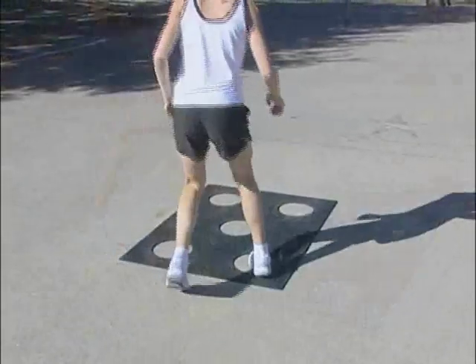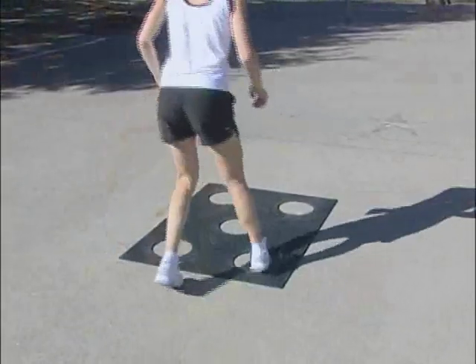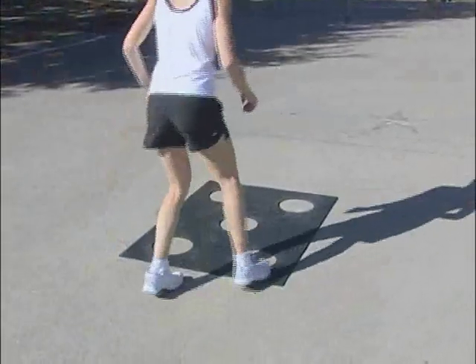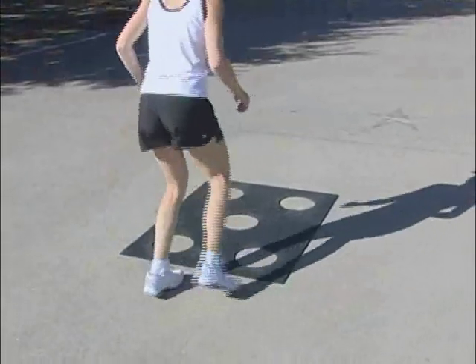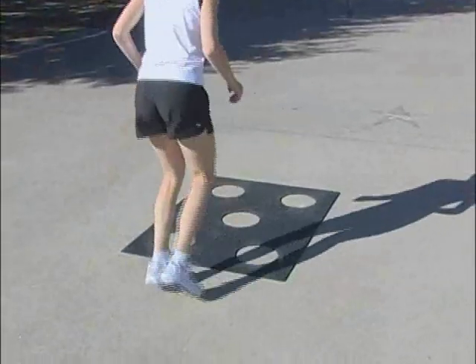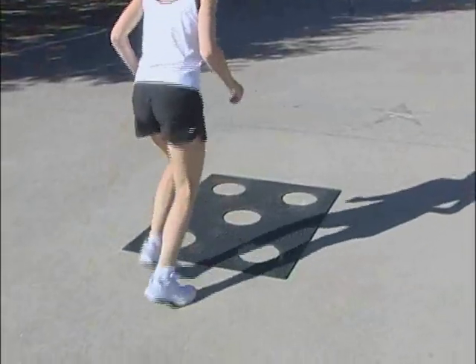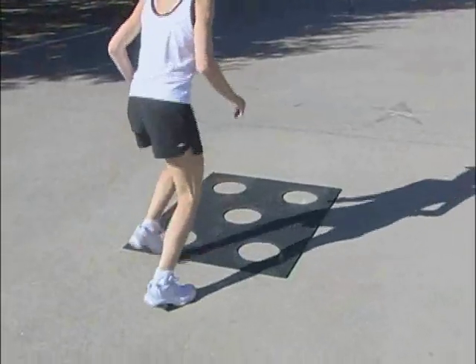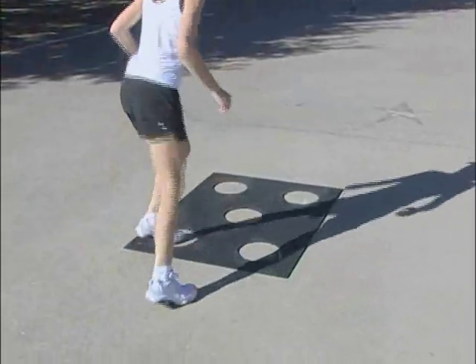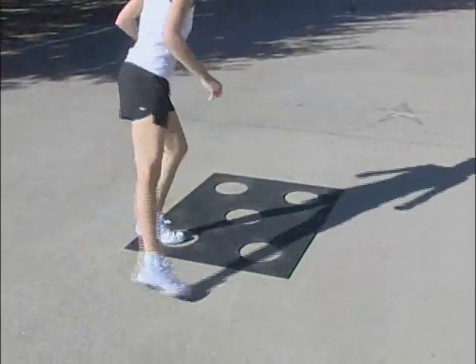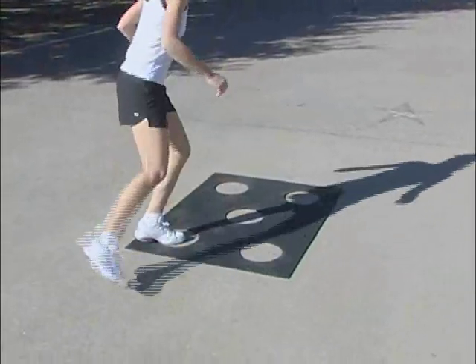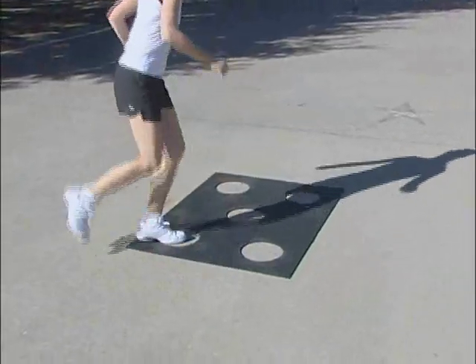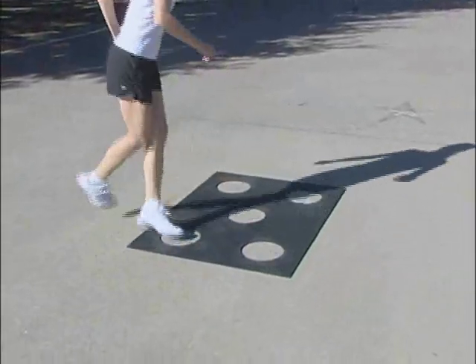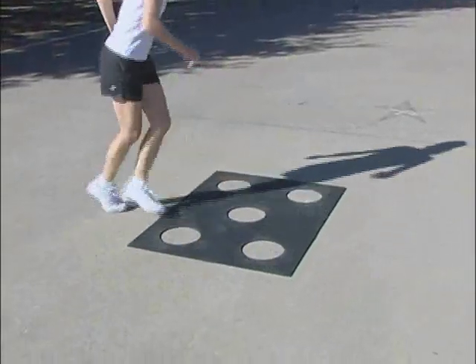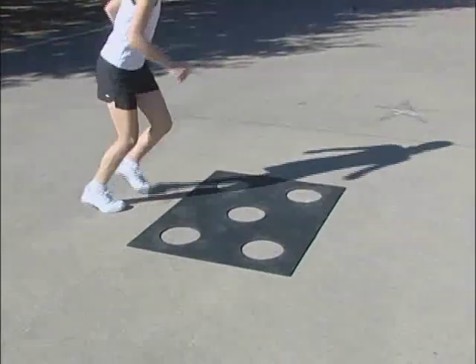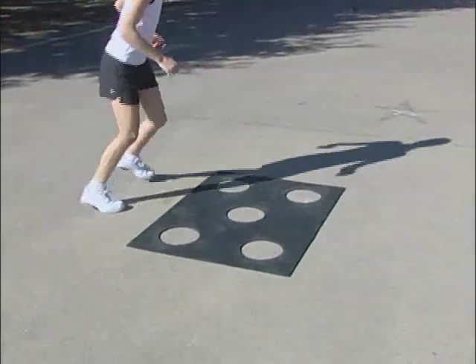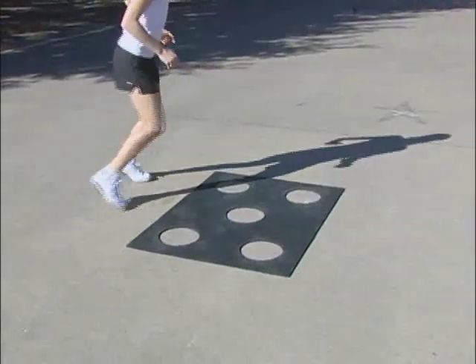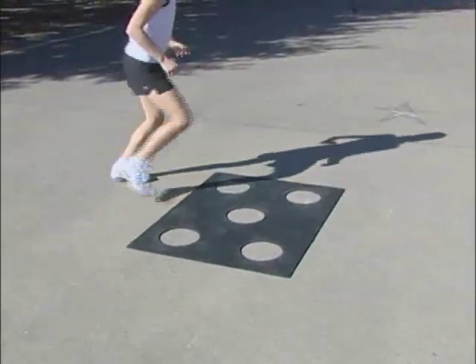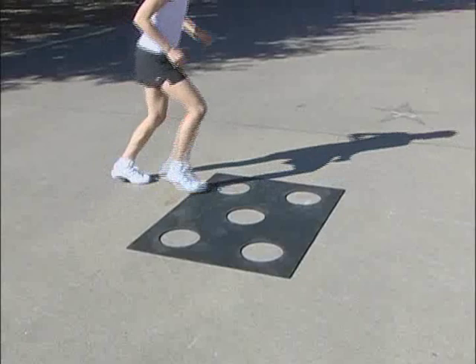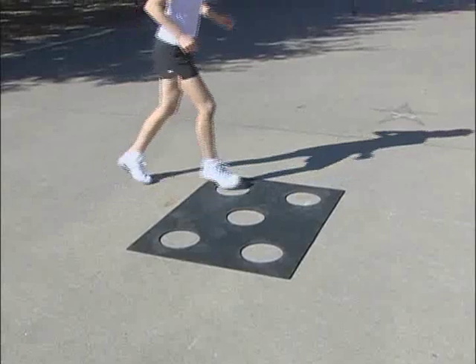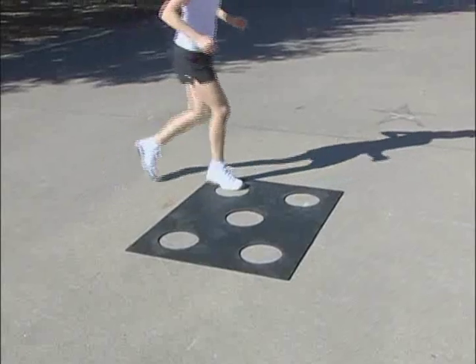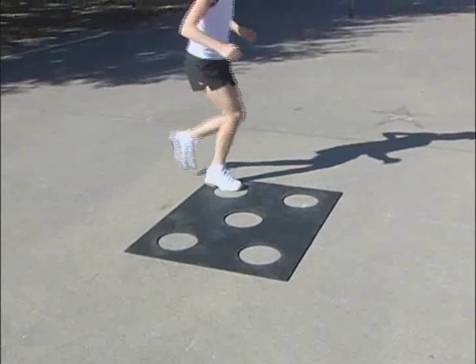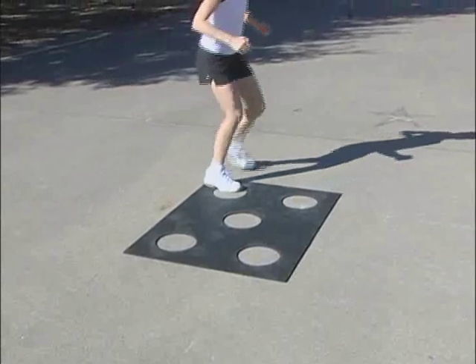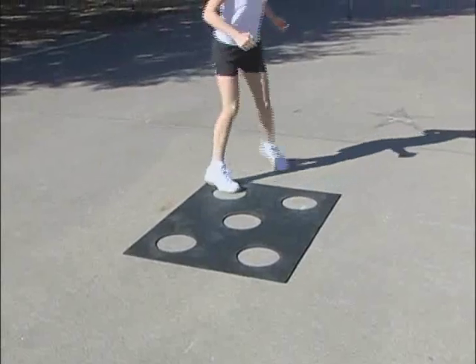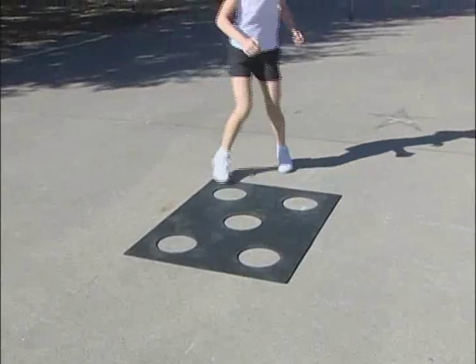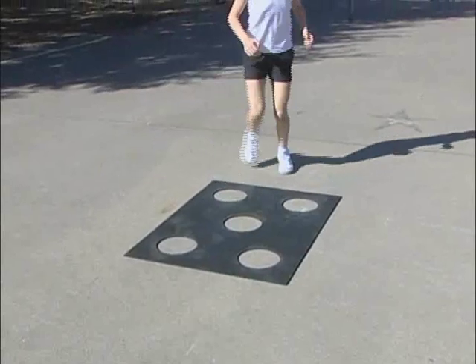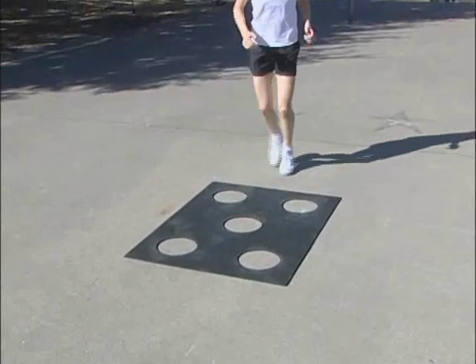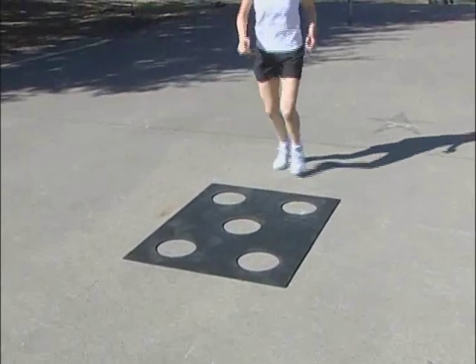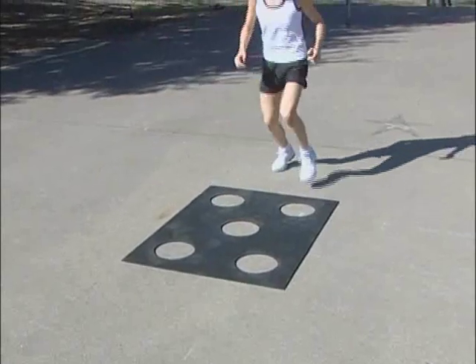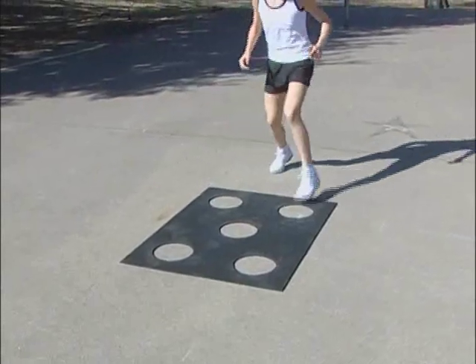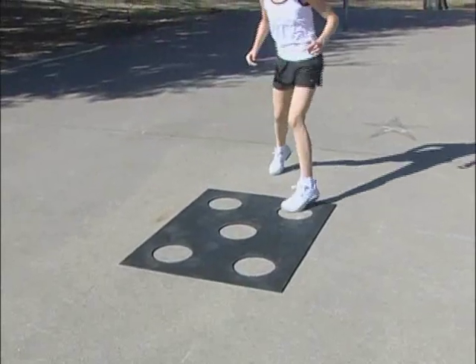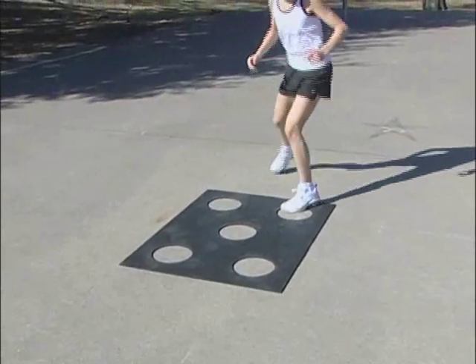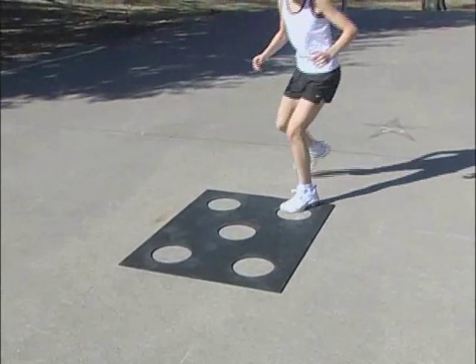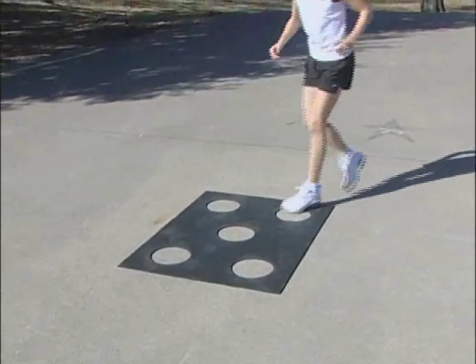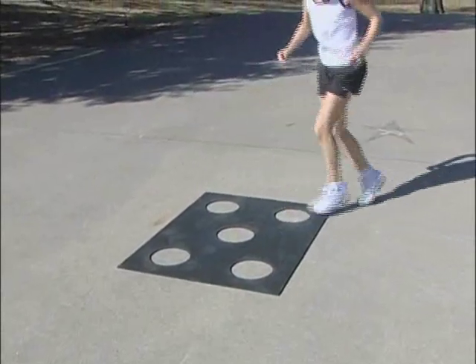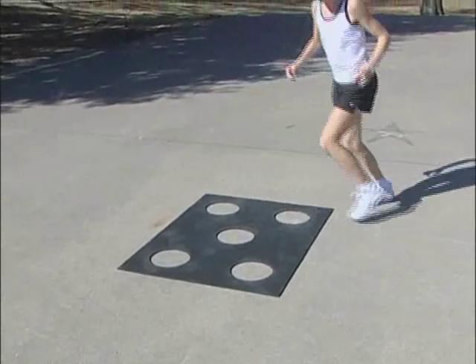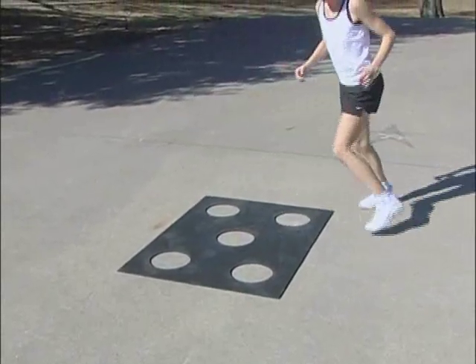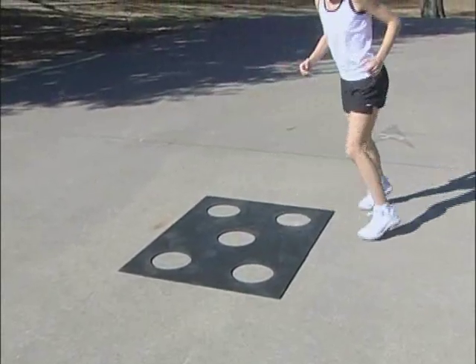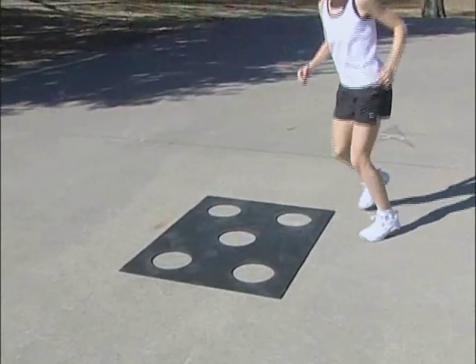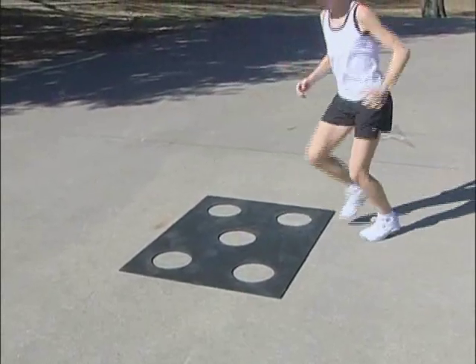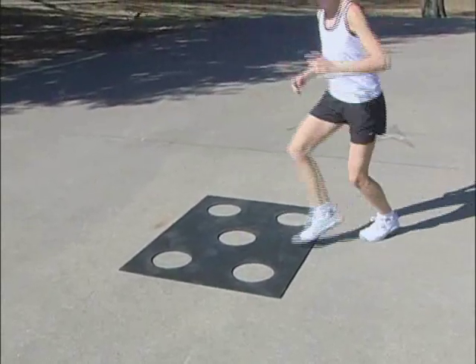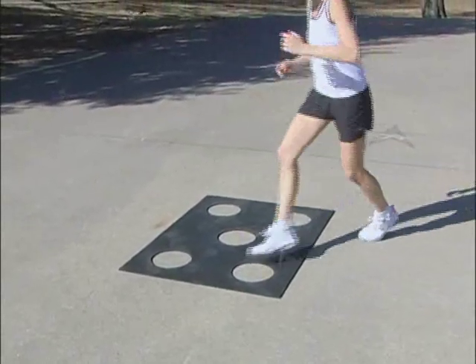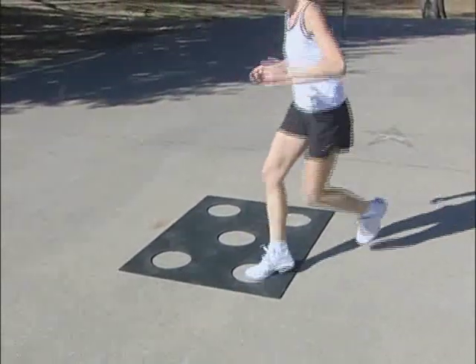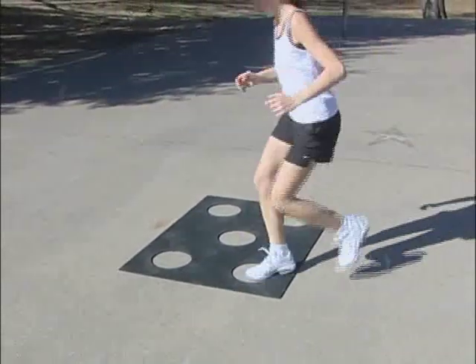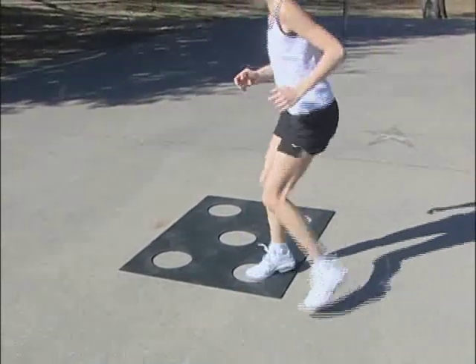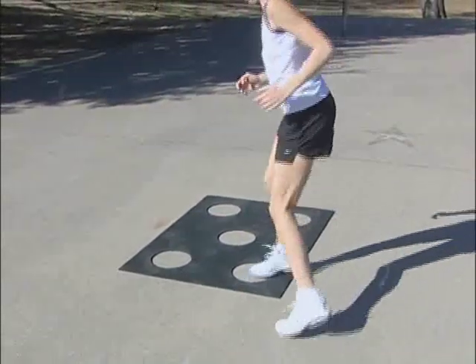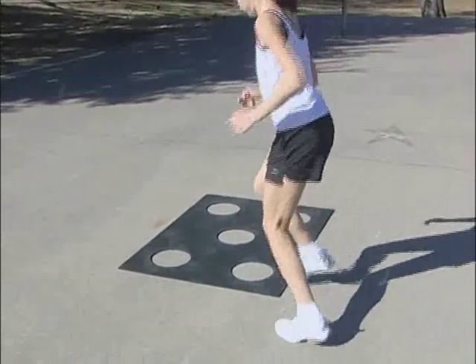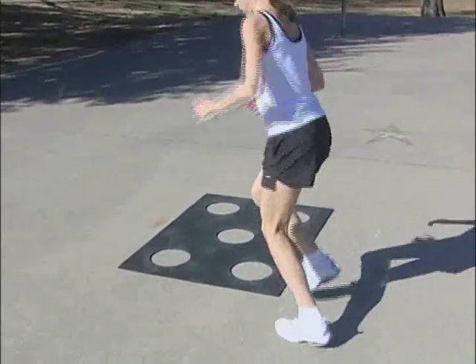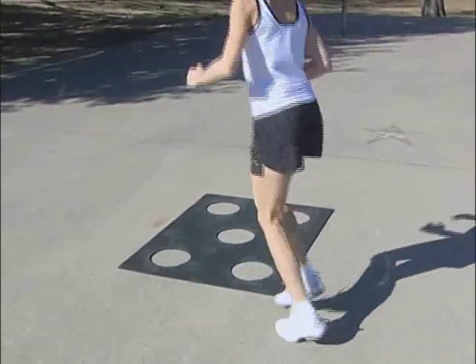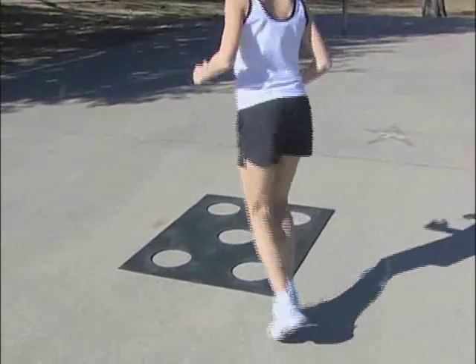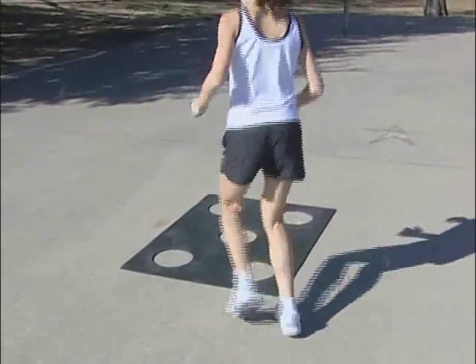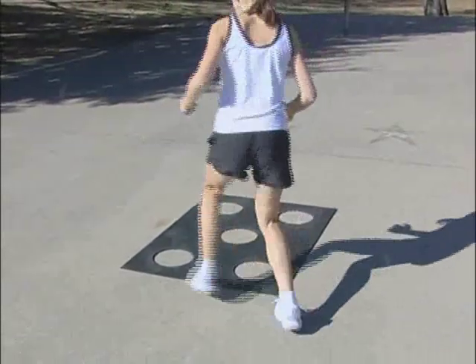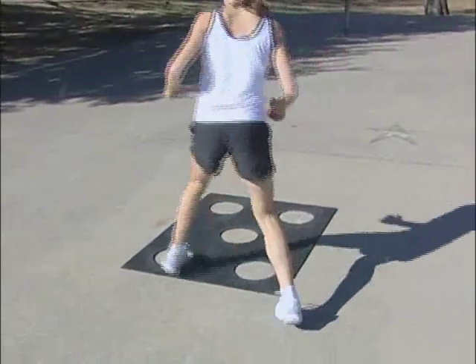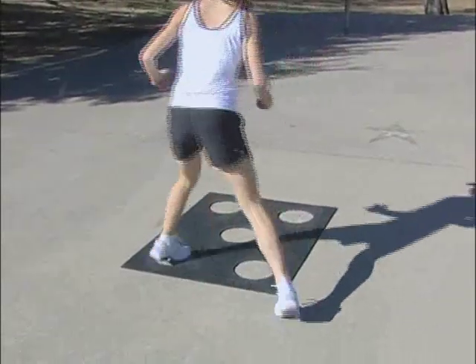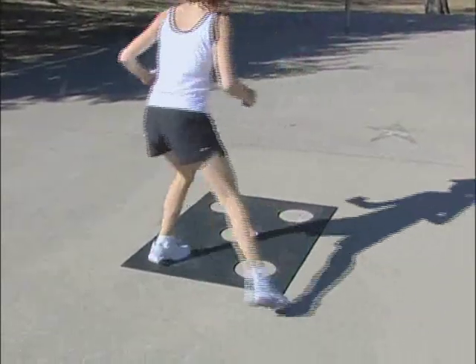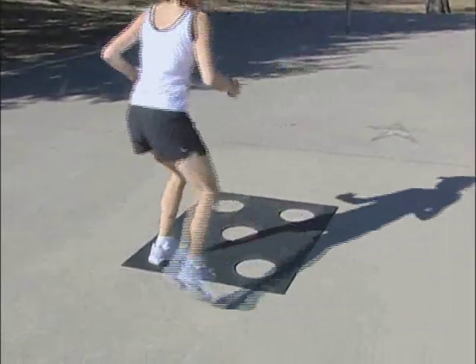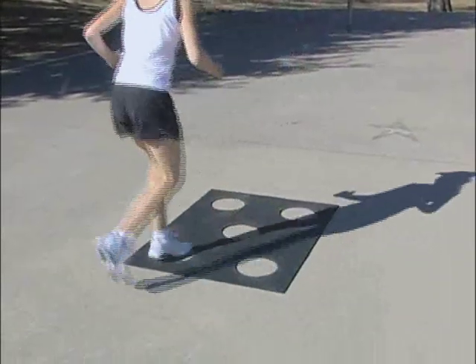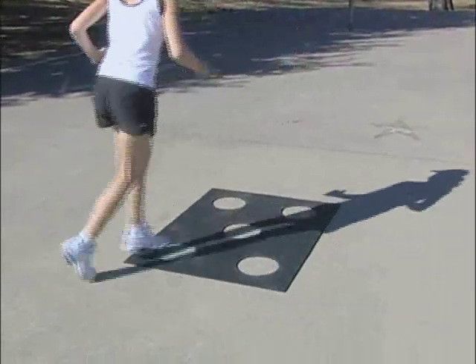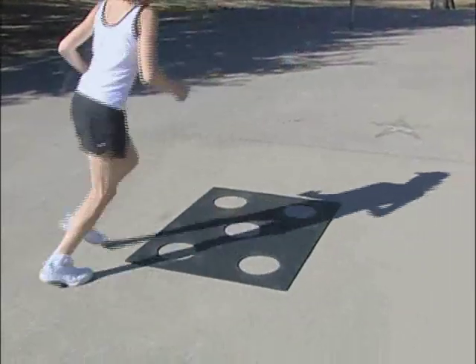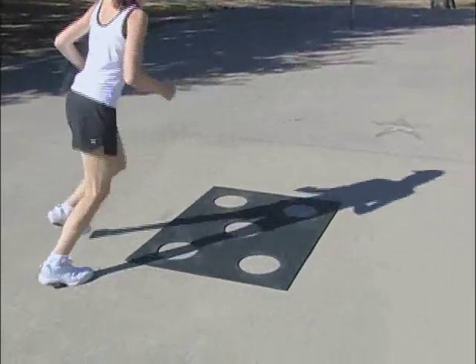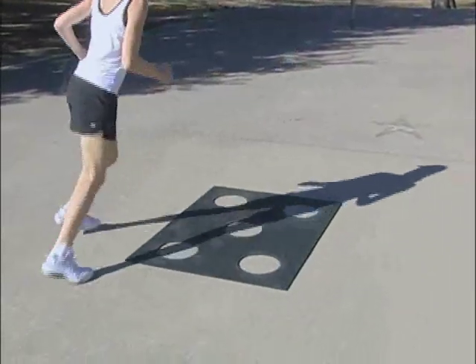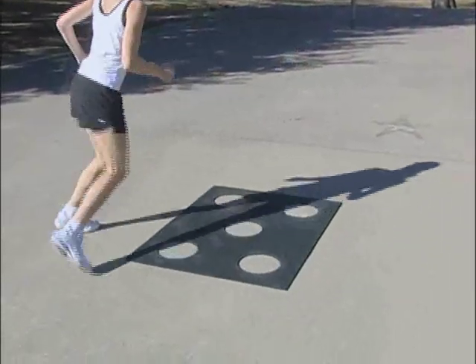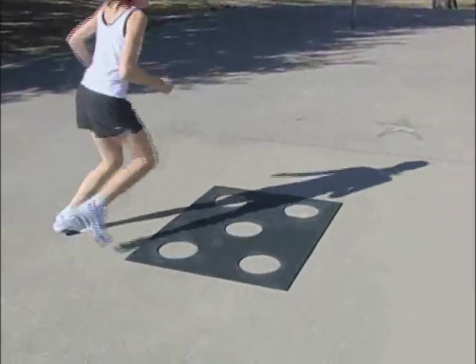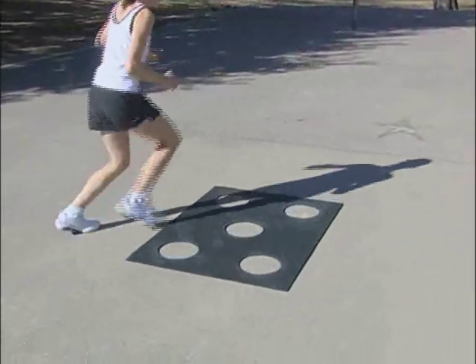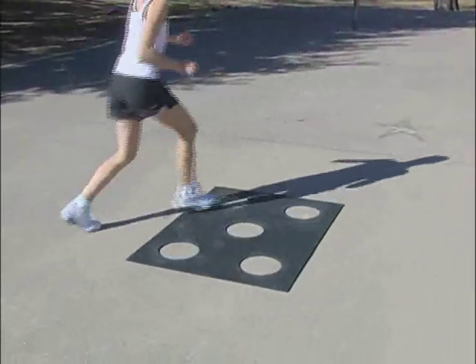Then try running in a circle around four dots — in with one foot and out with two feet, in a clockwise direction.